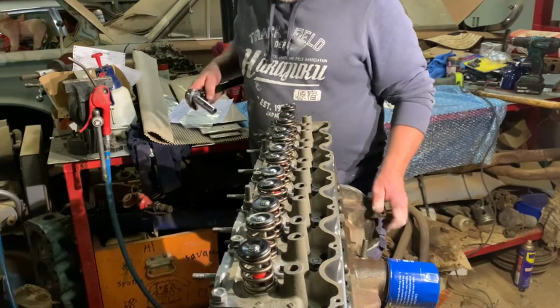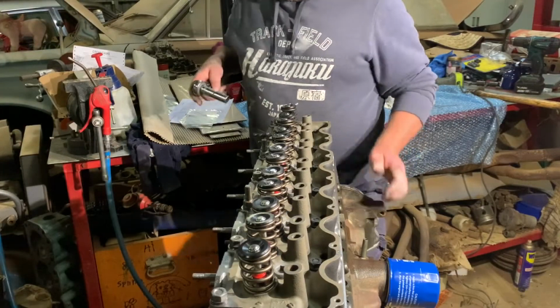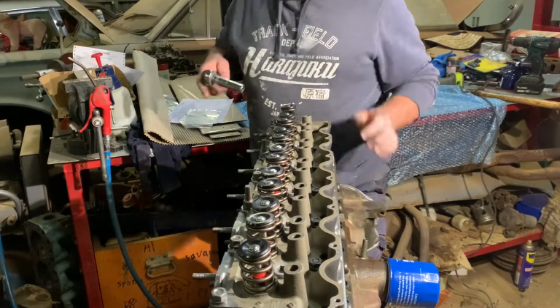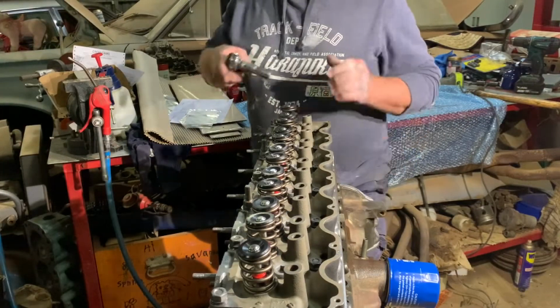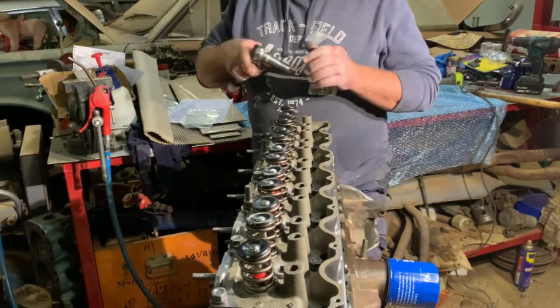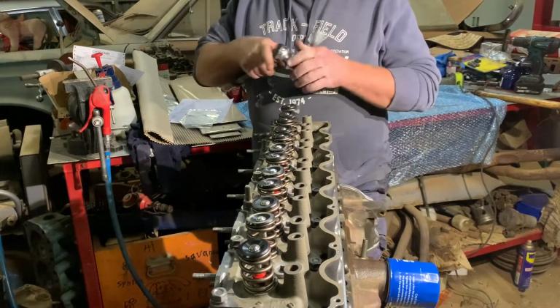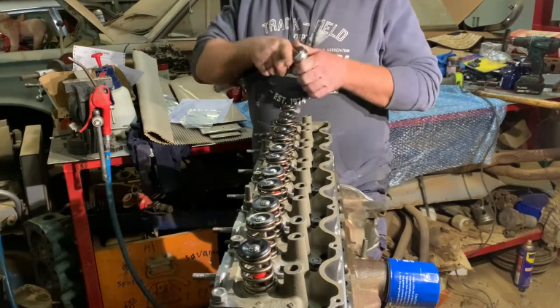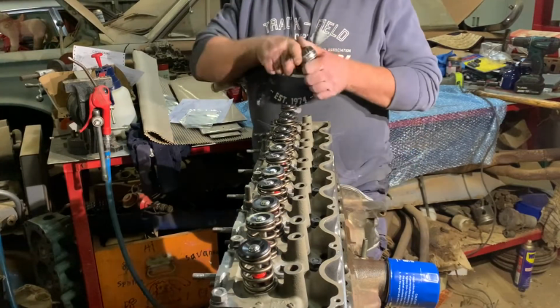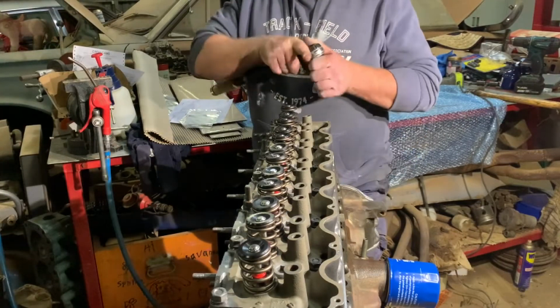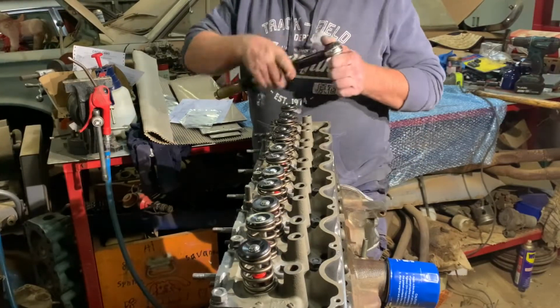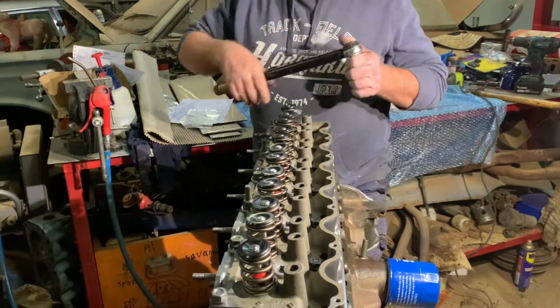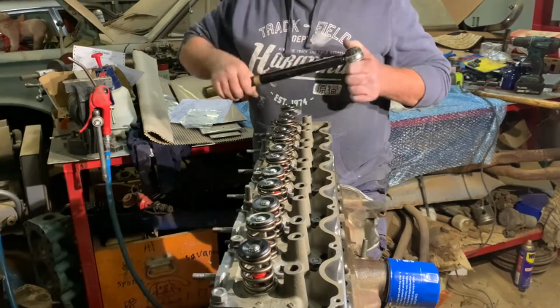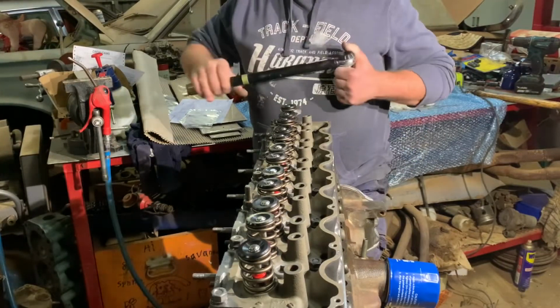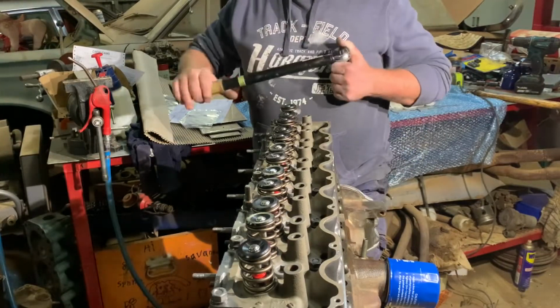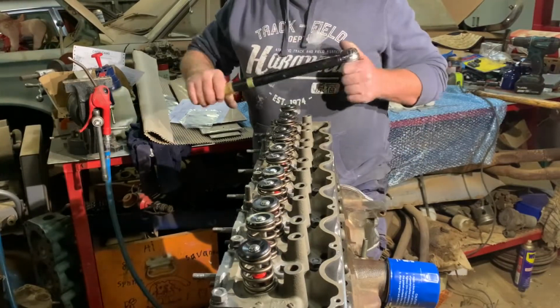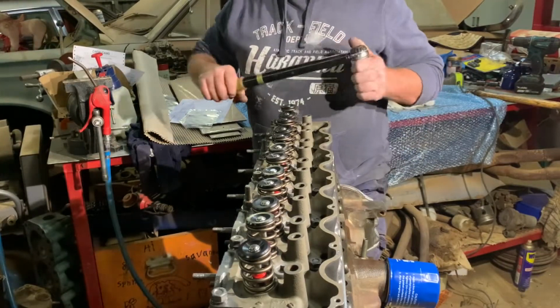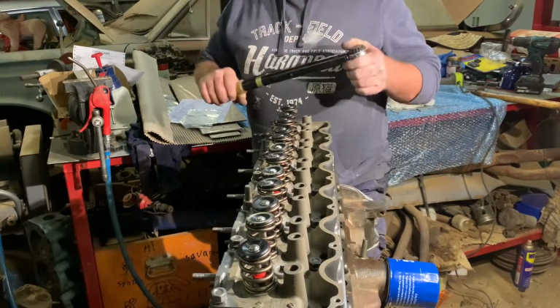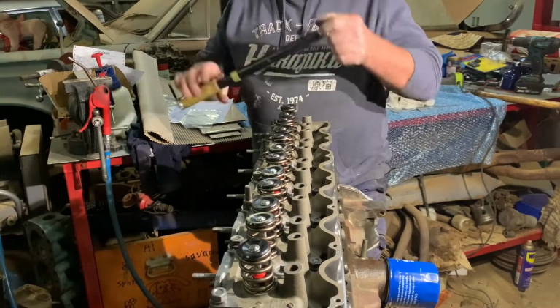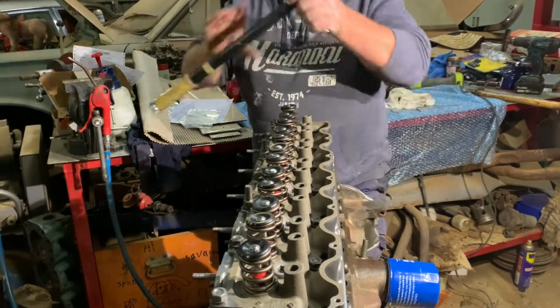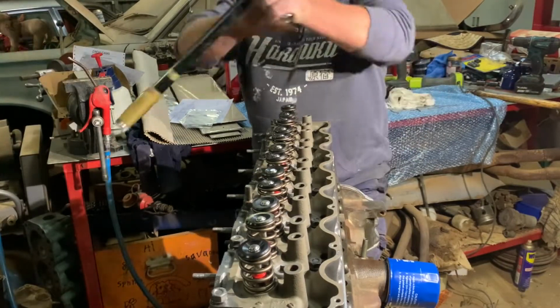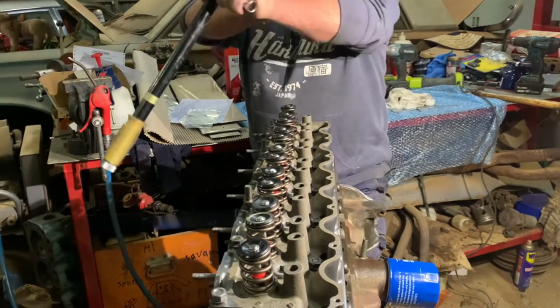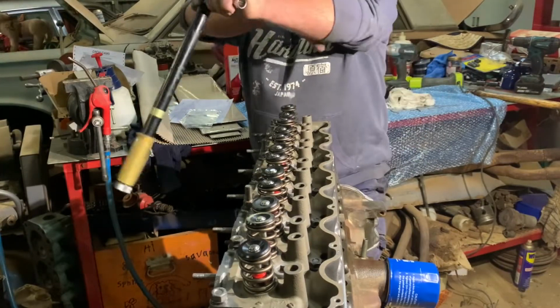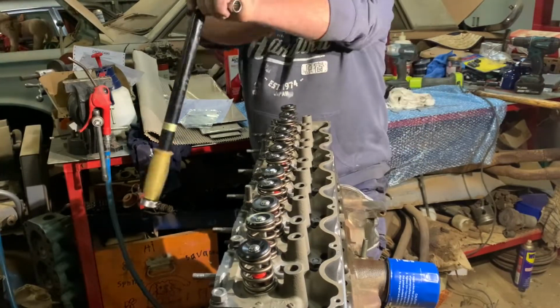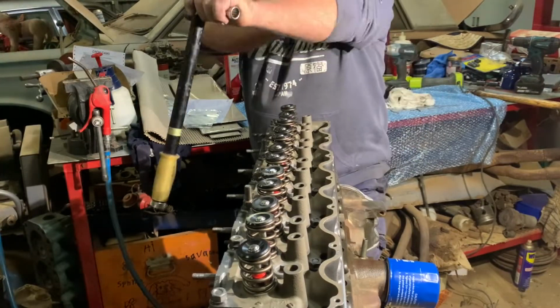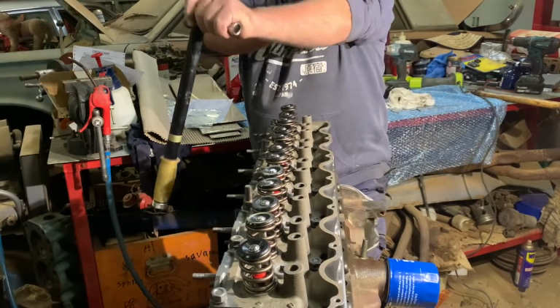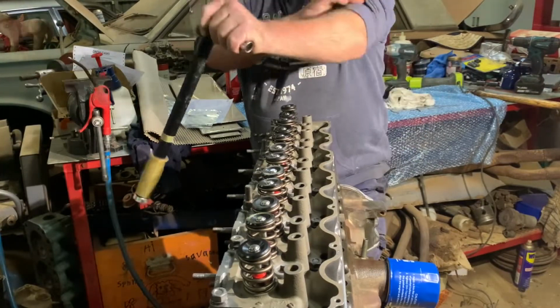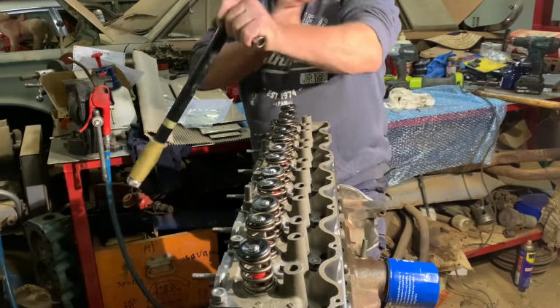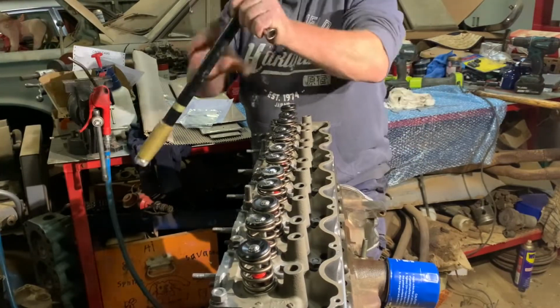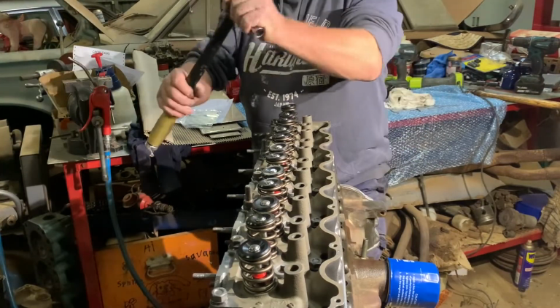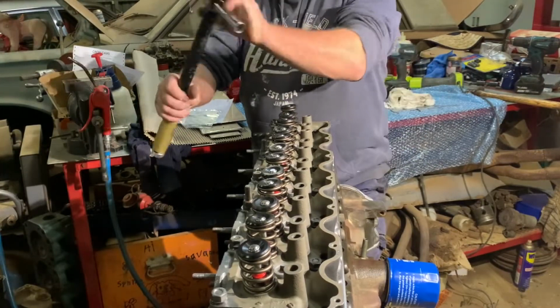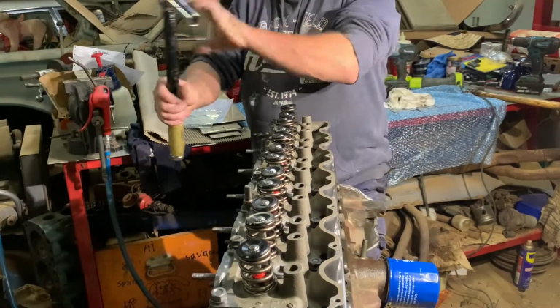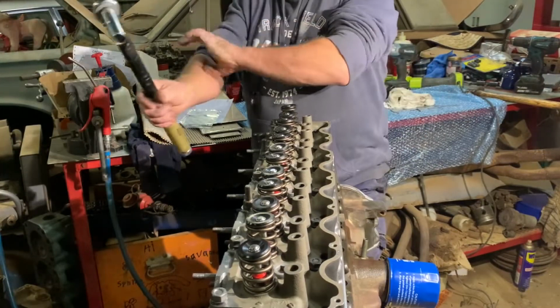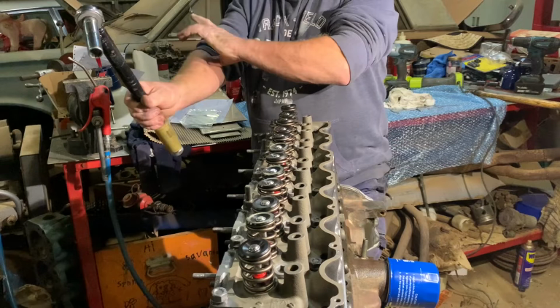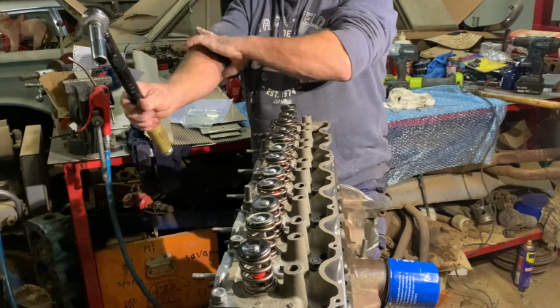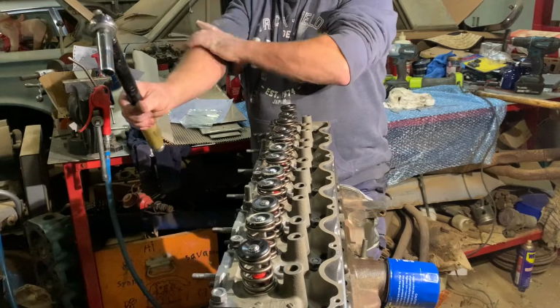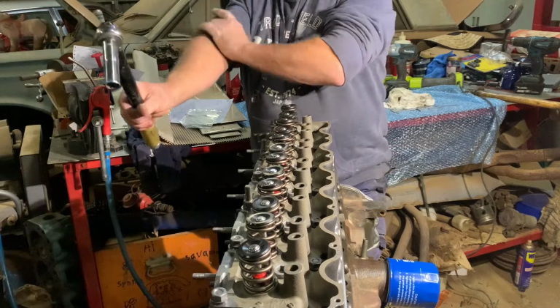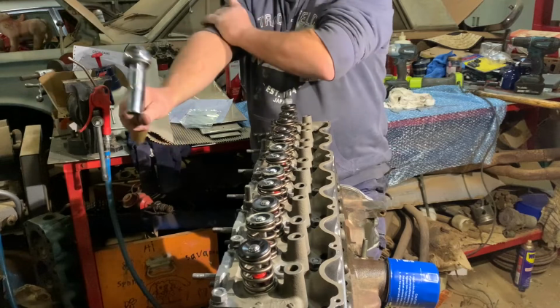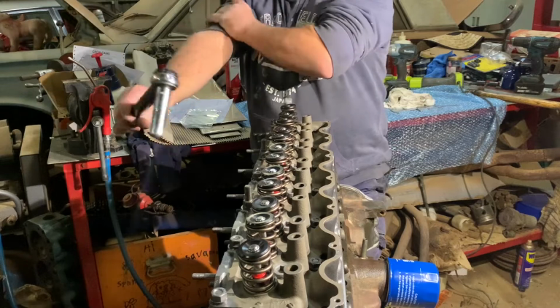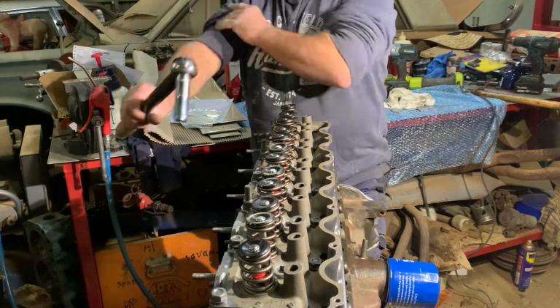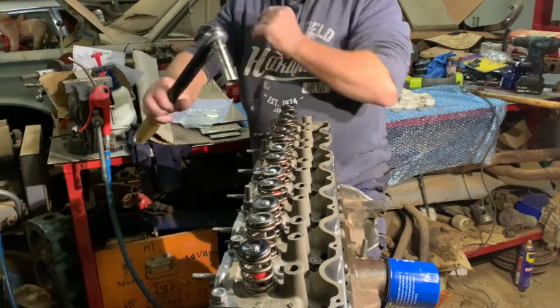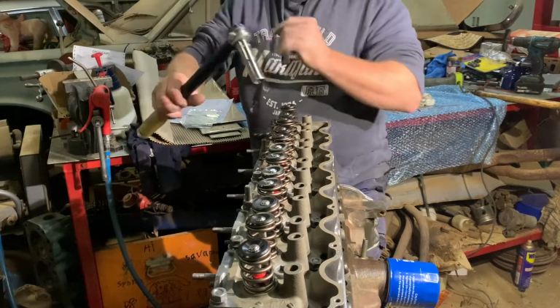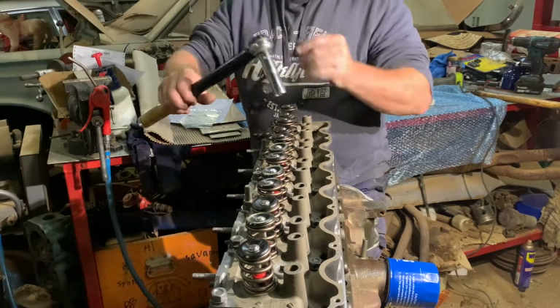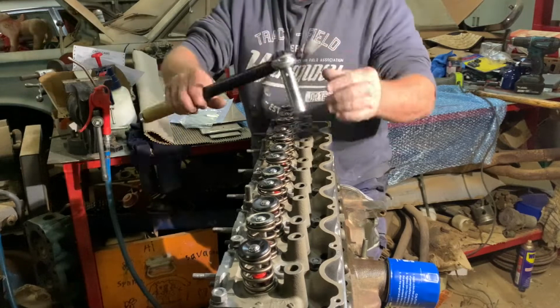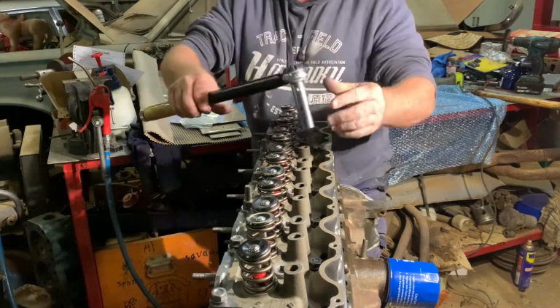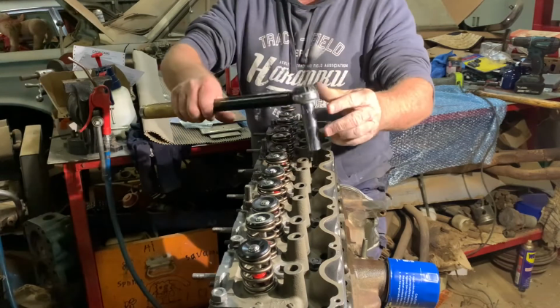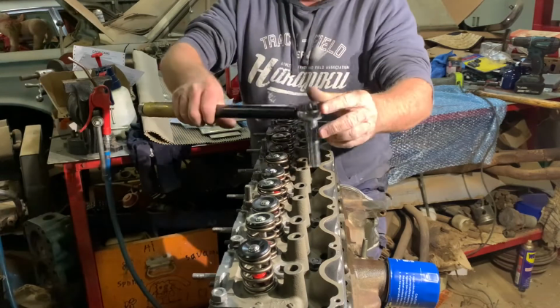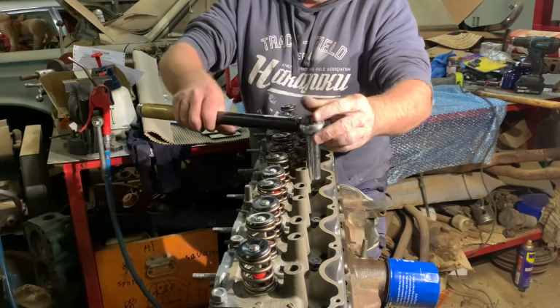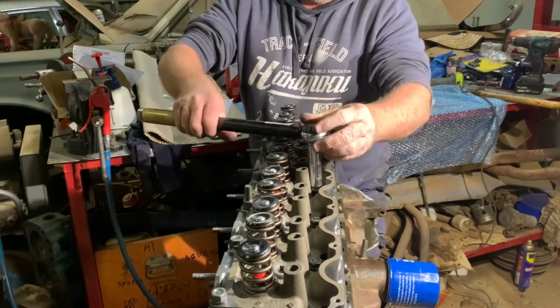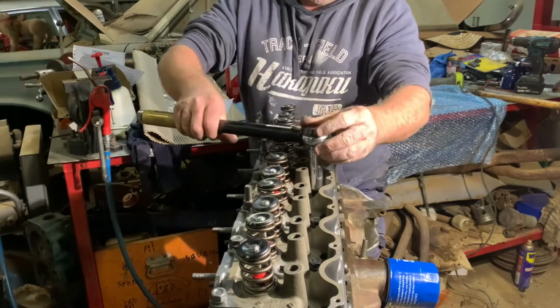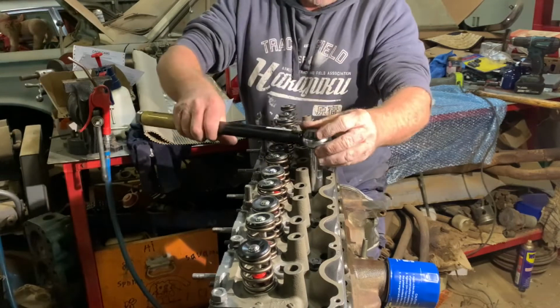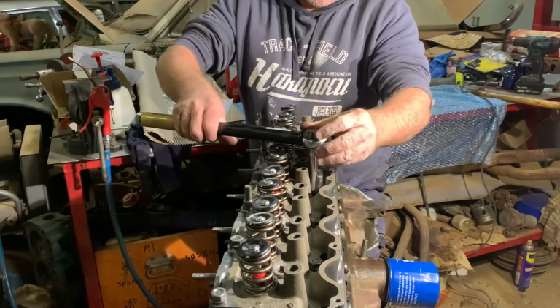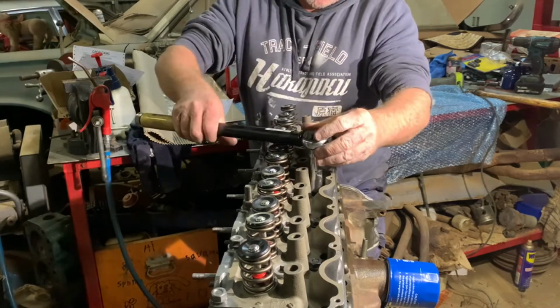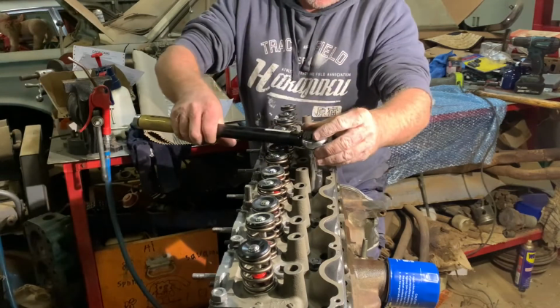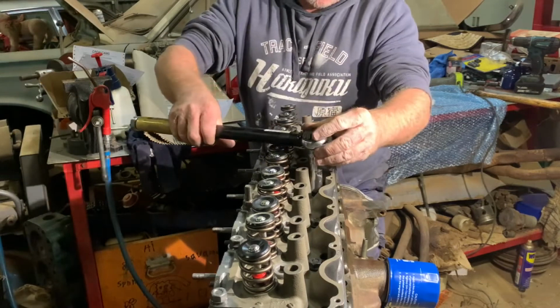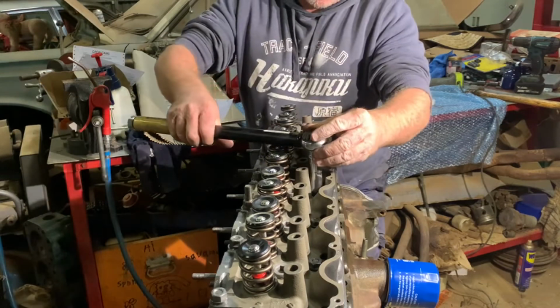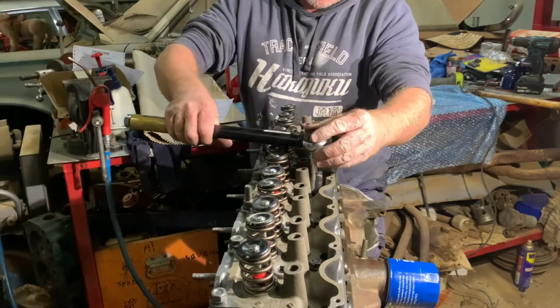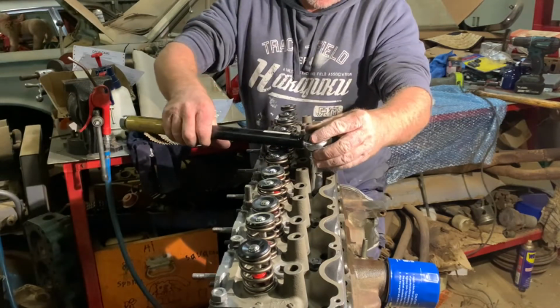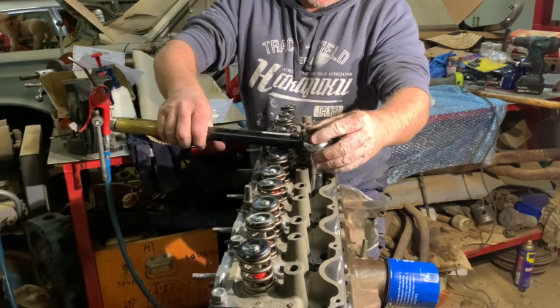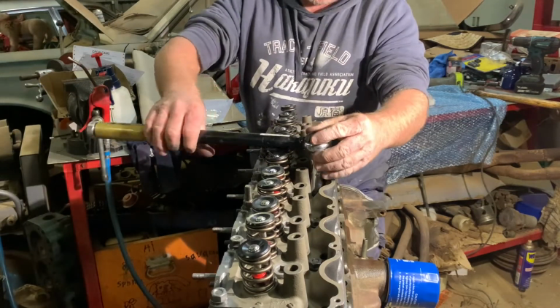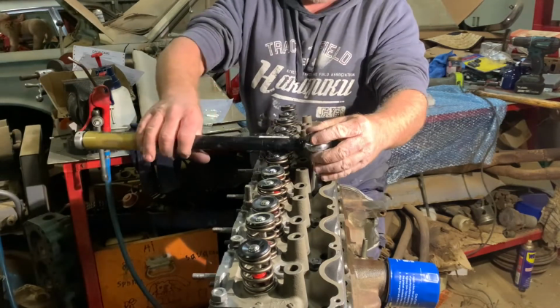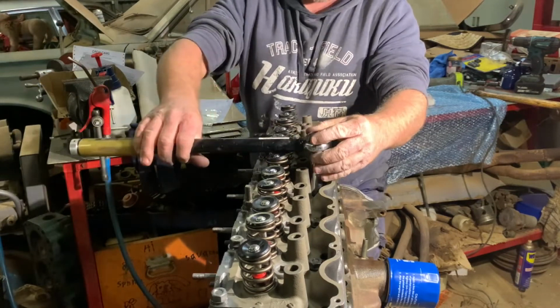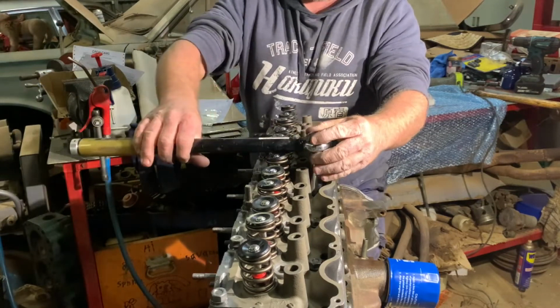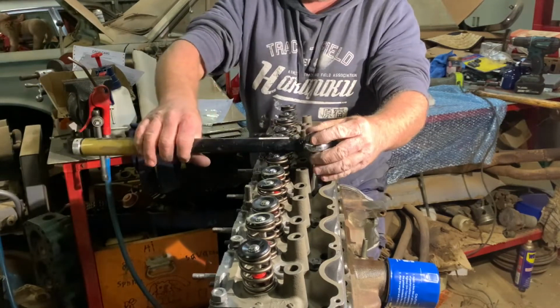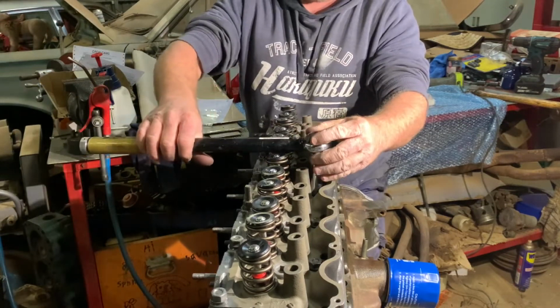I'm just going to tighten this head up in two stages: 40 foot-pound and then 65.